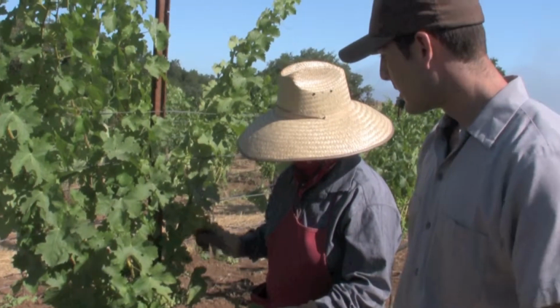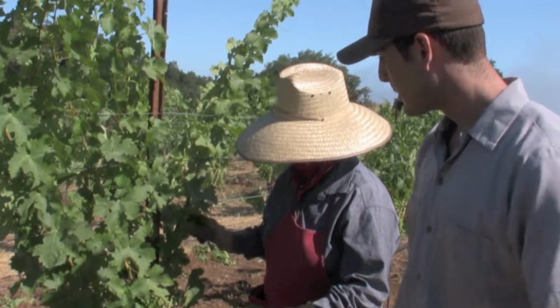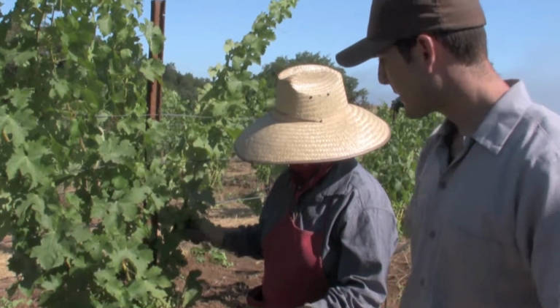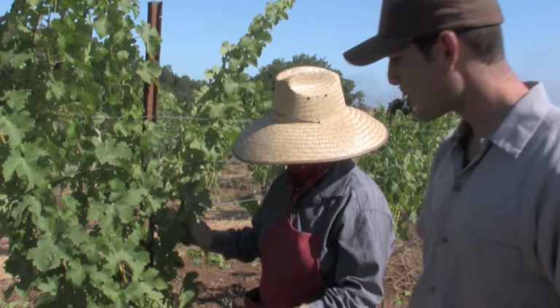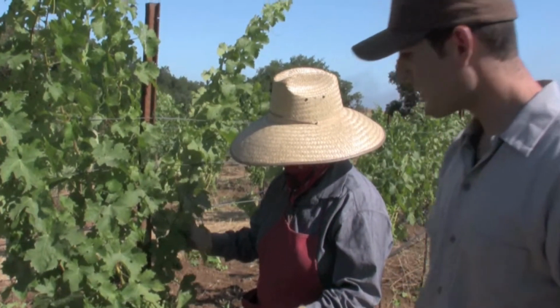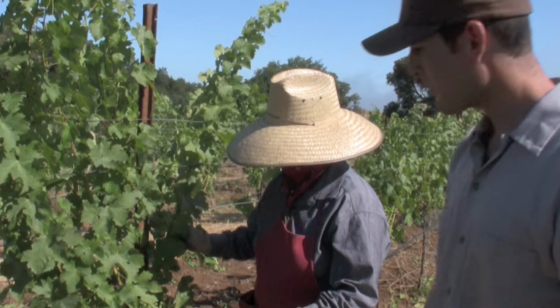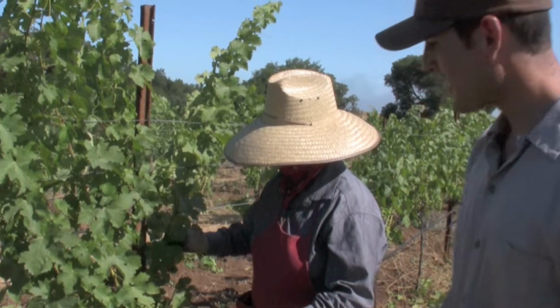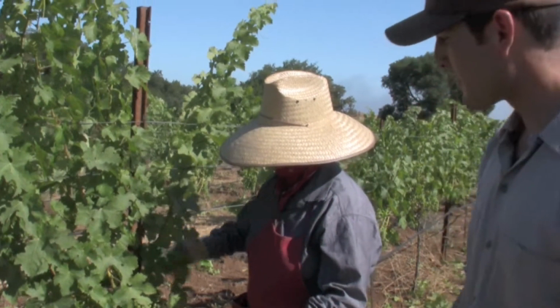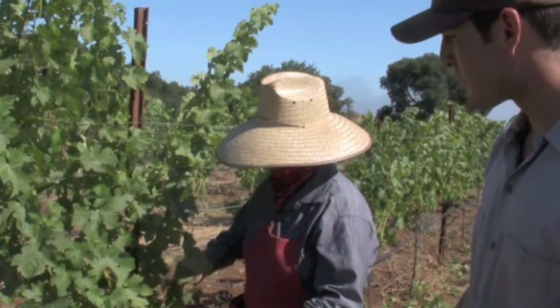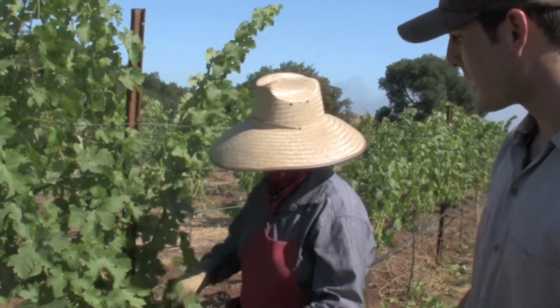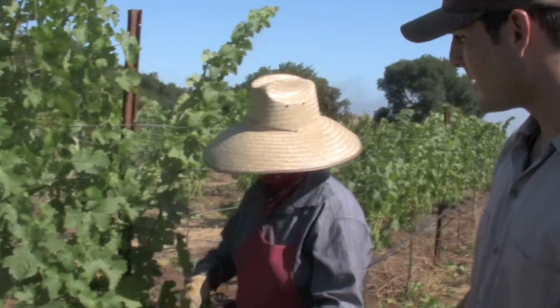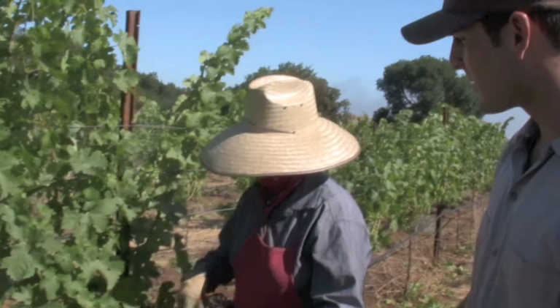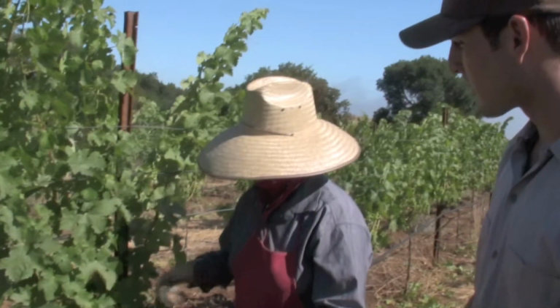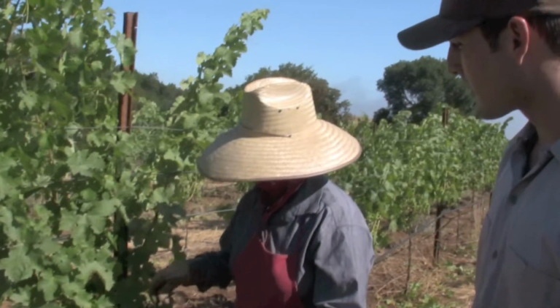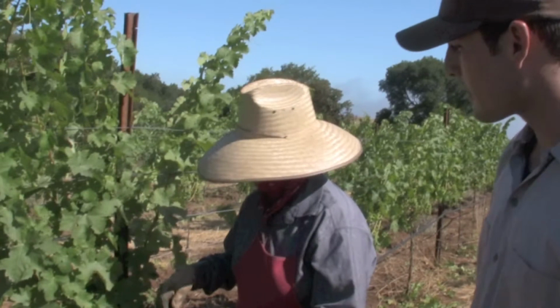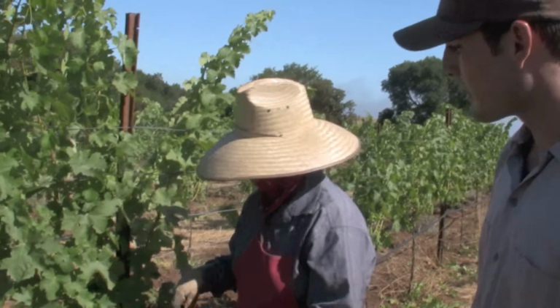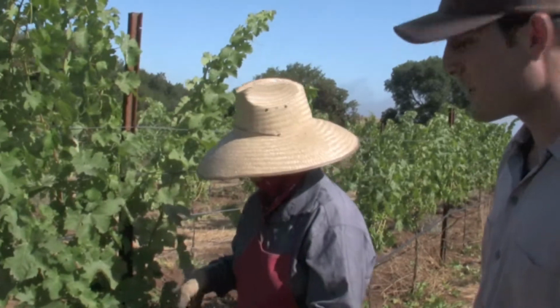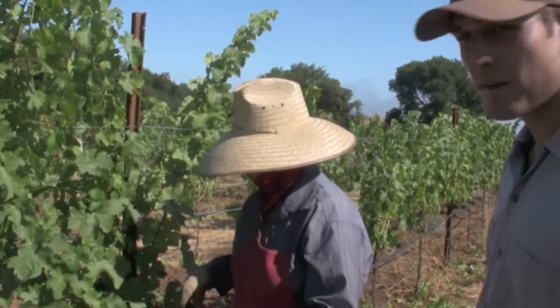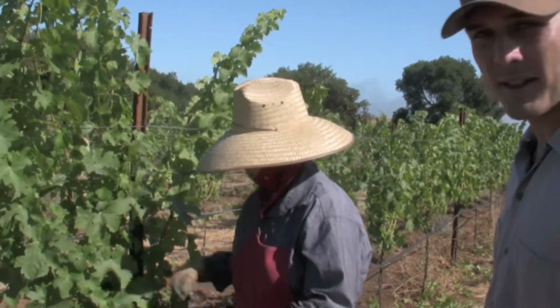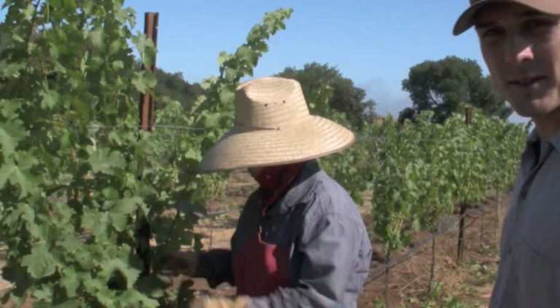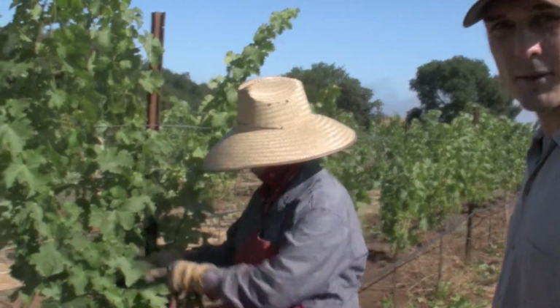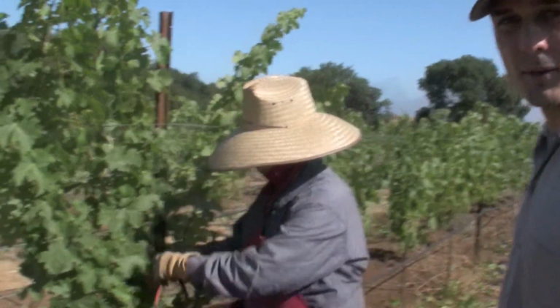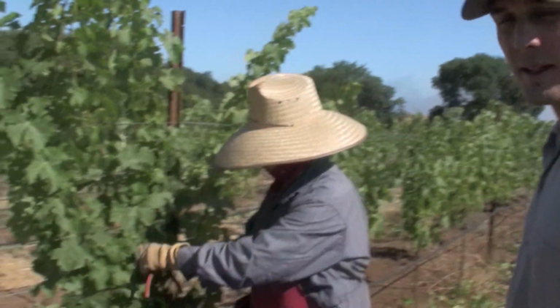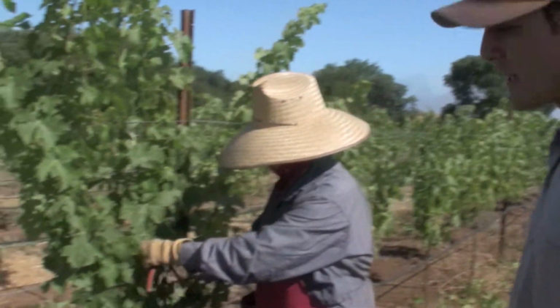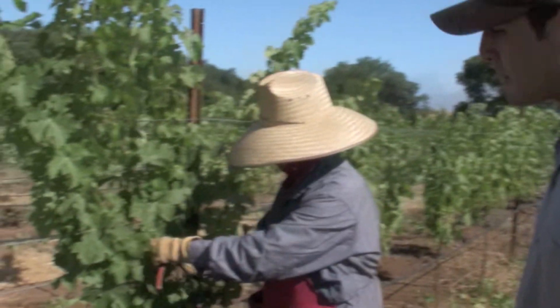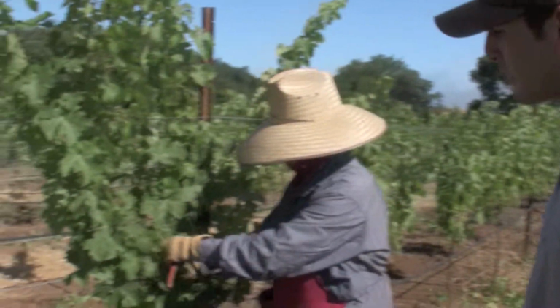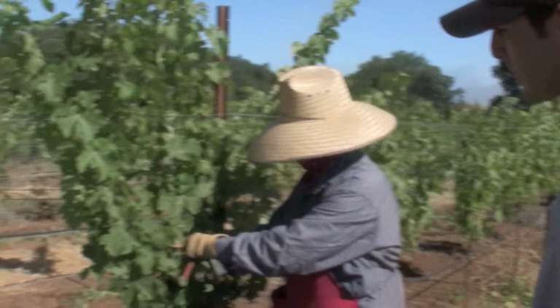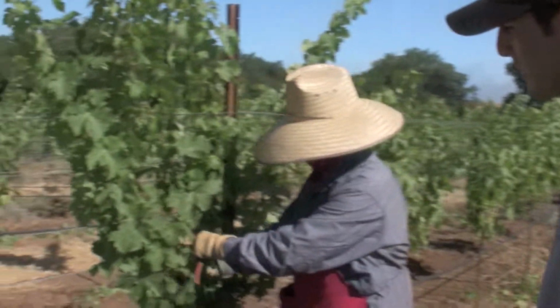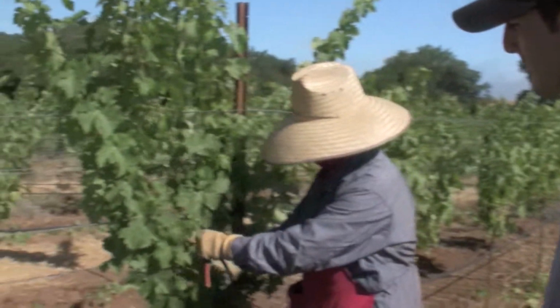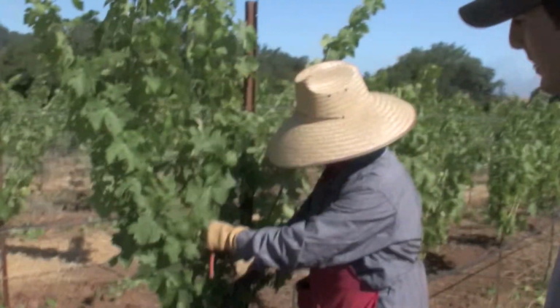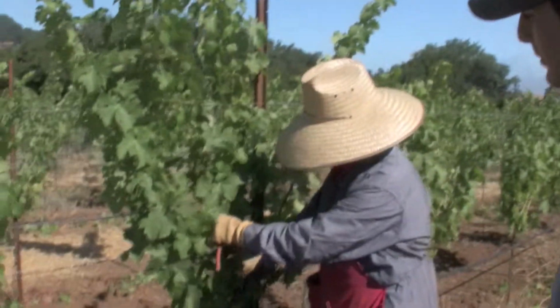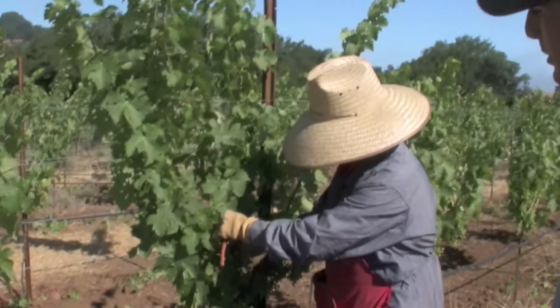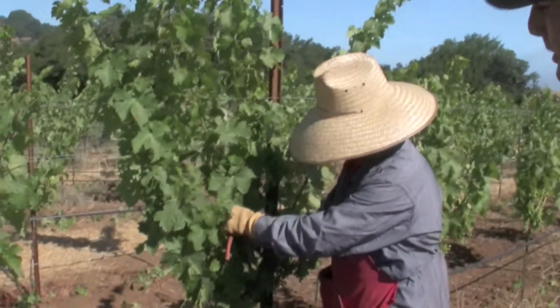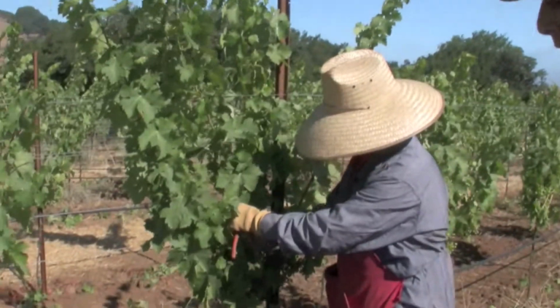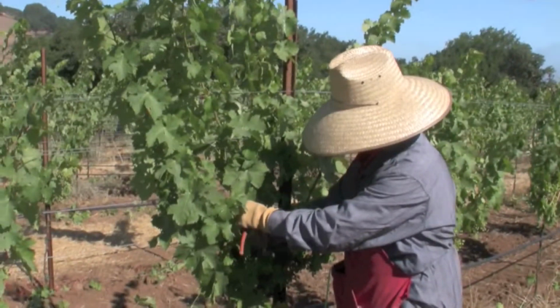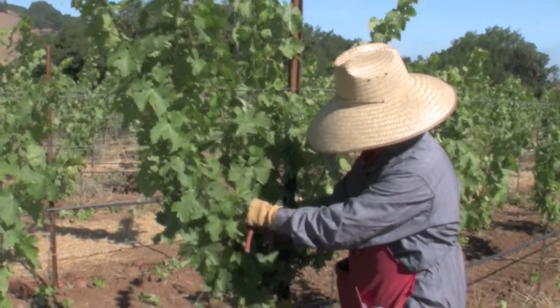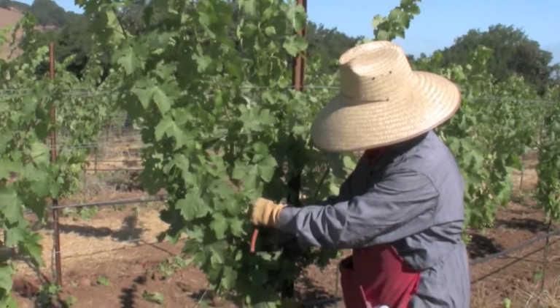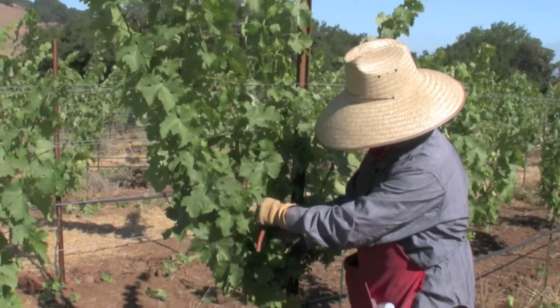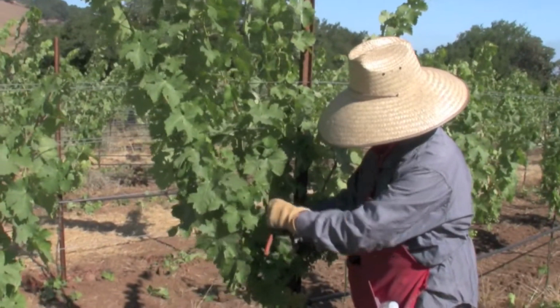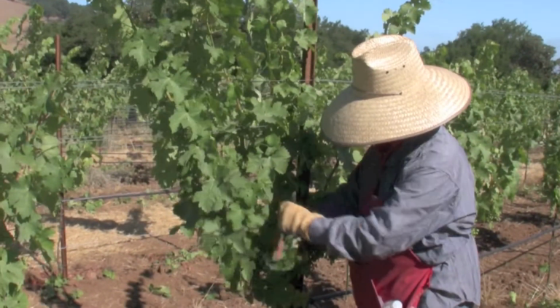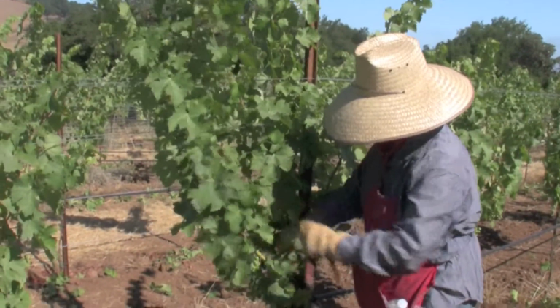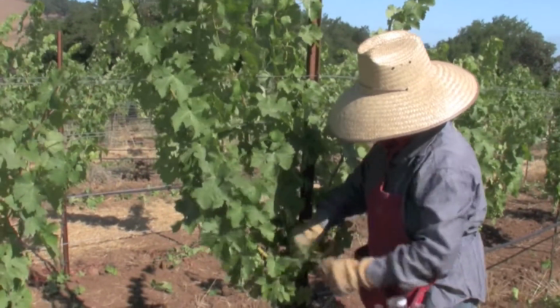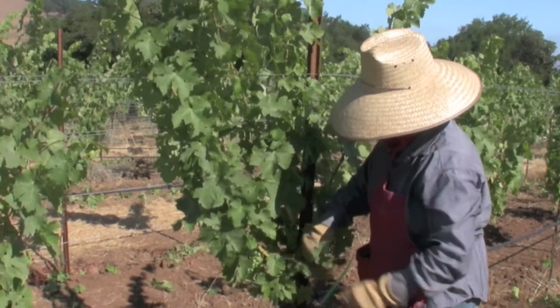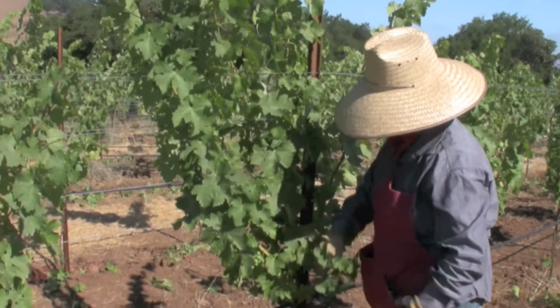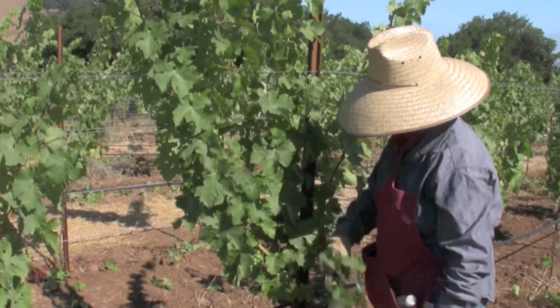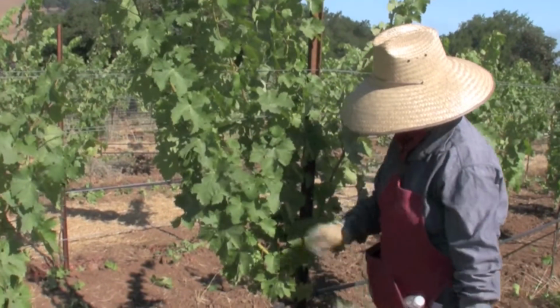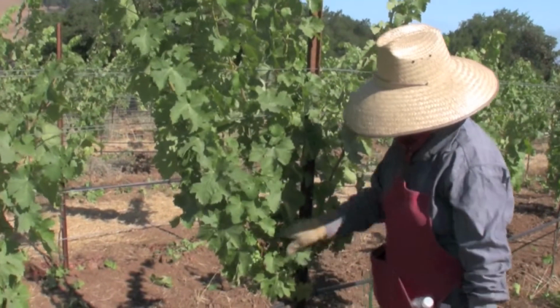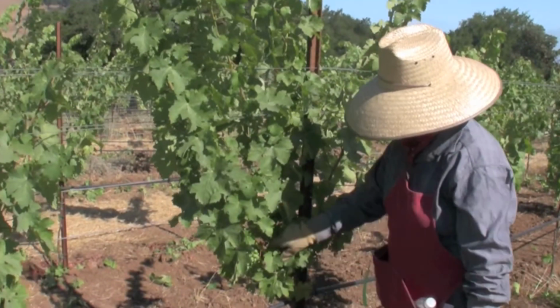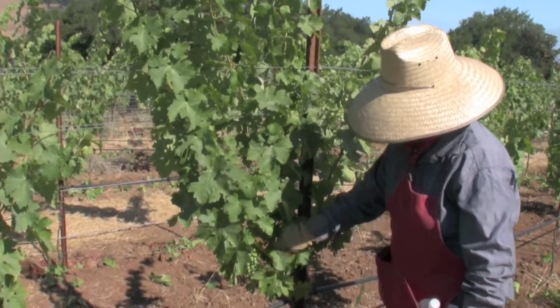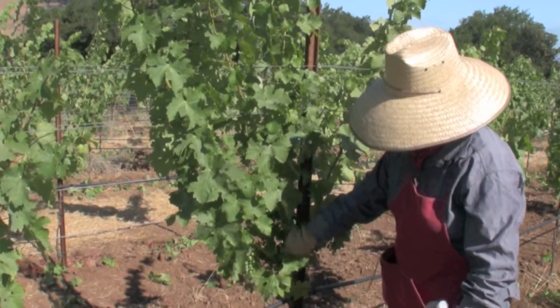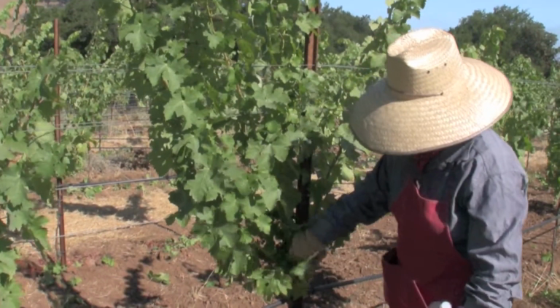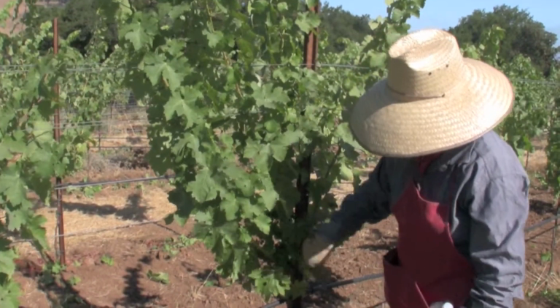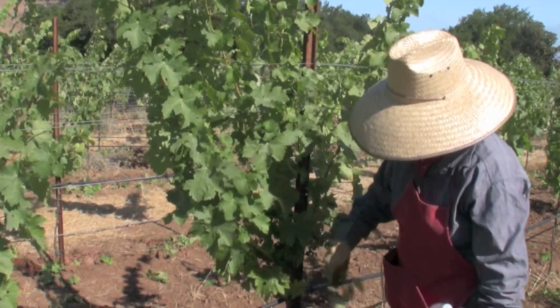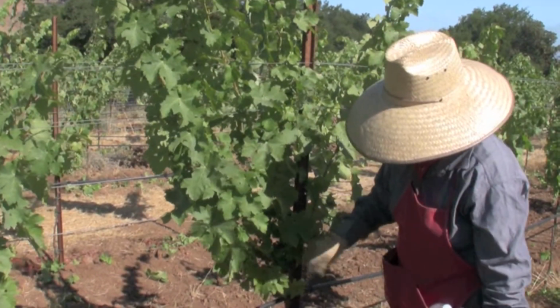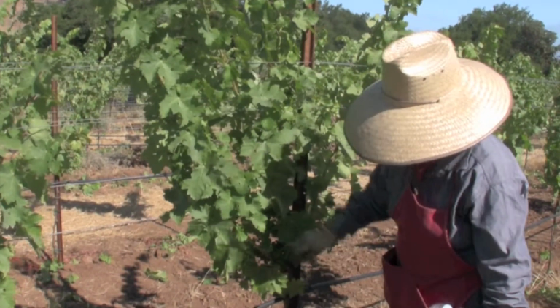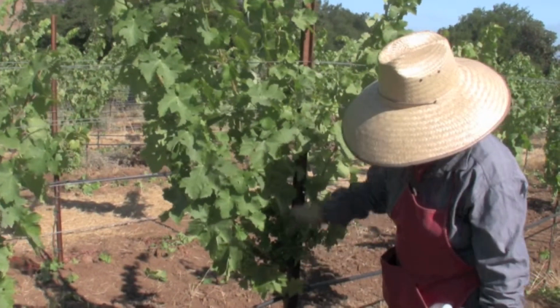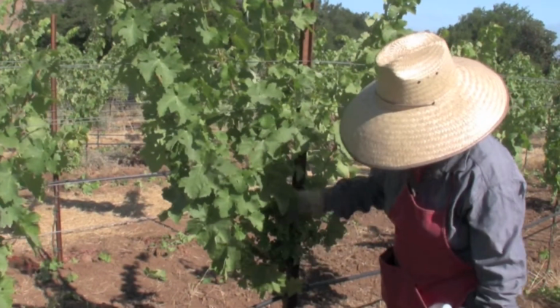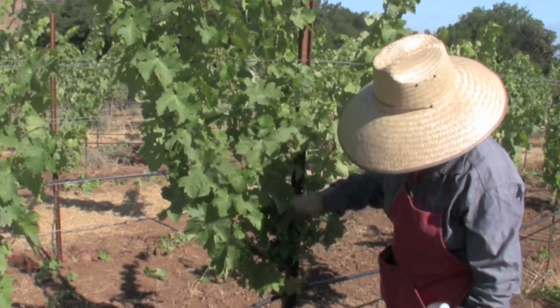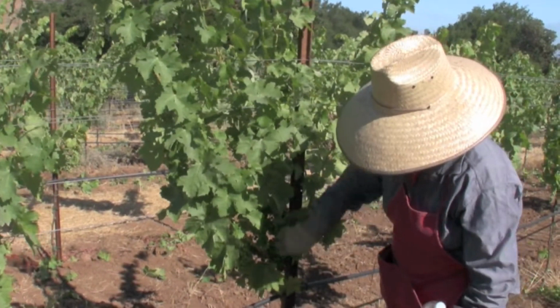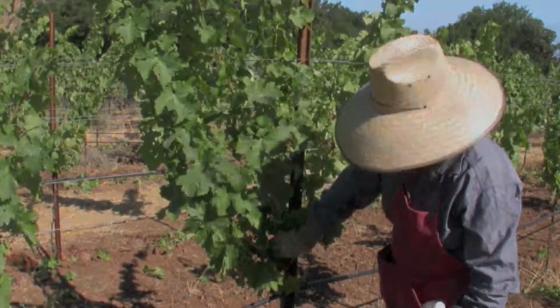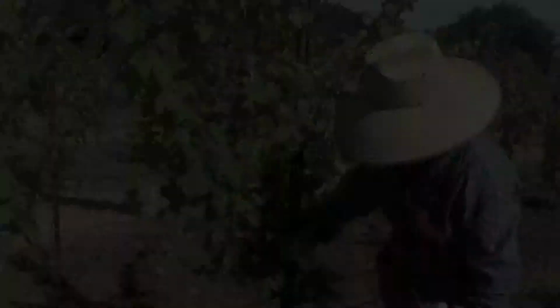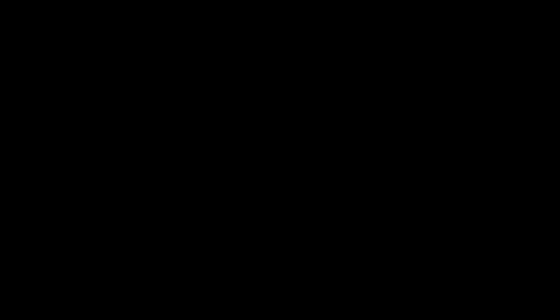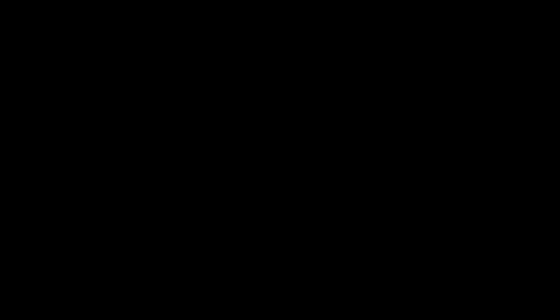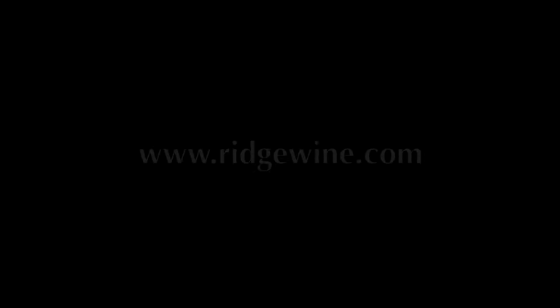But there's a pretty decent crop on these vines. We're really happy with what we're seeing. We might have to go through in a little bit and do a little bit of touch-up thinning.